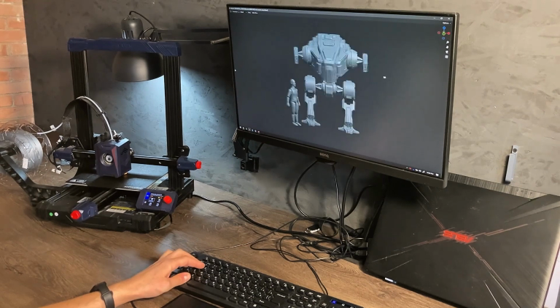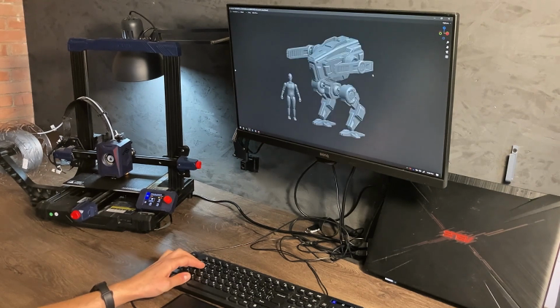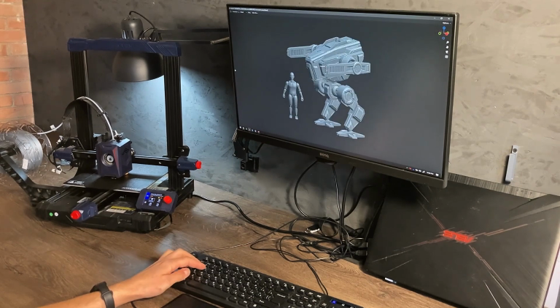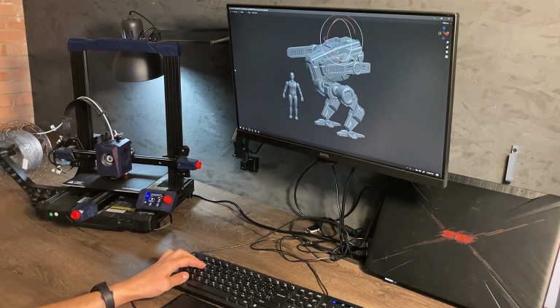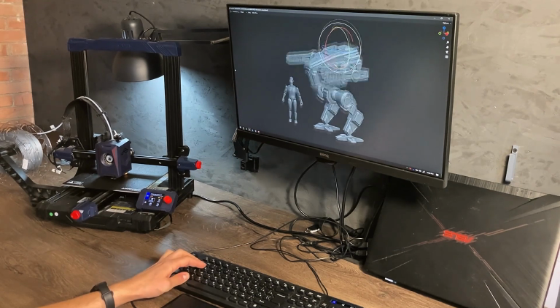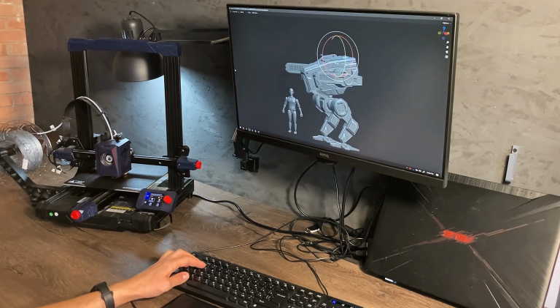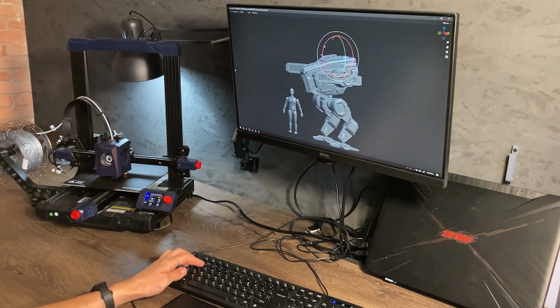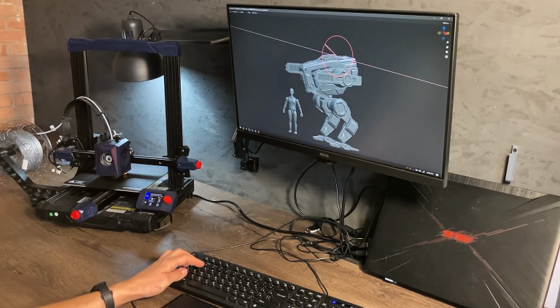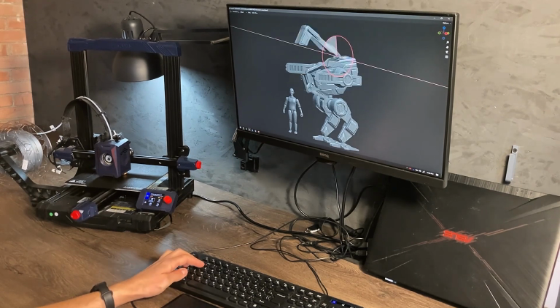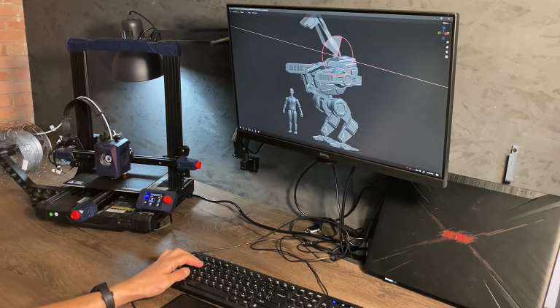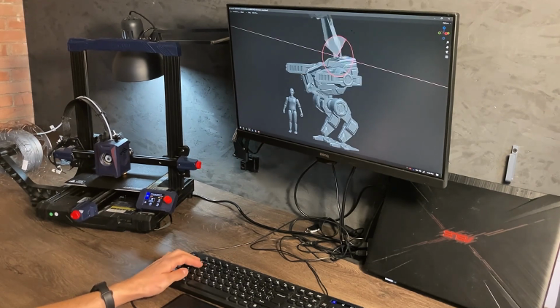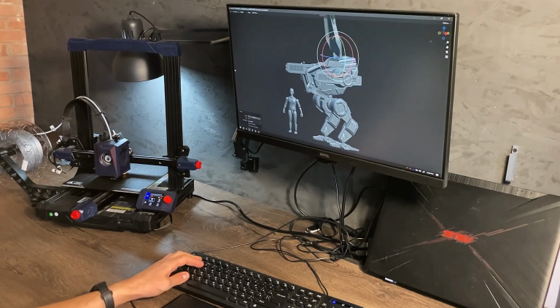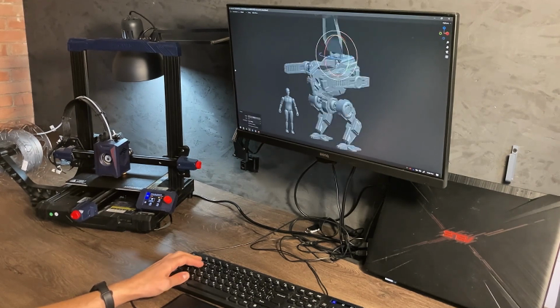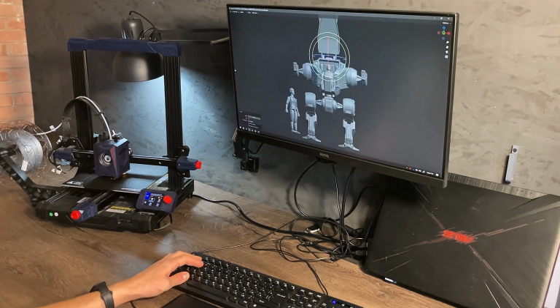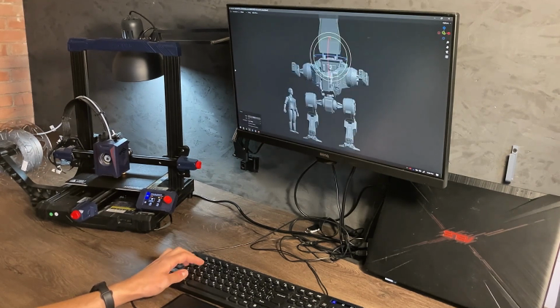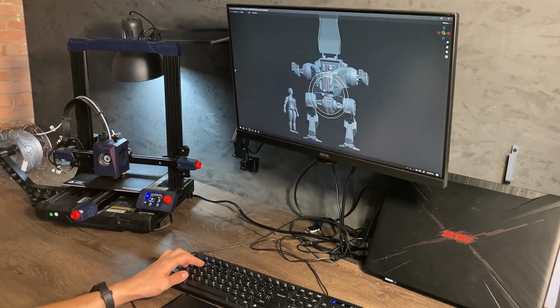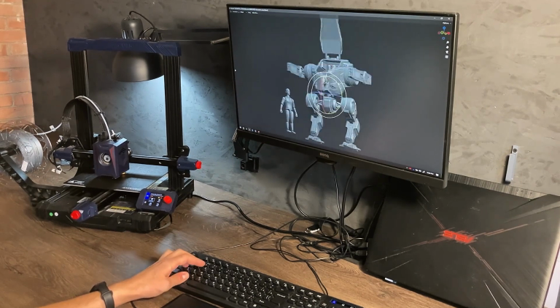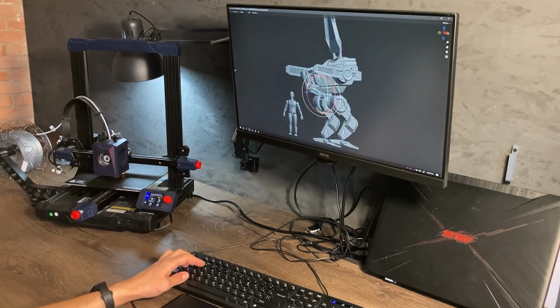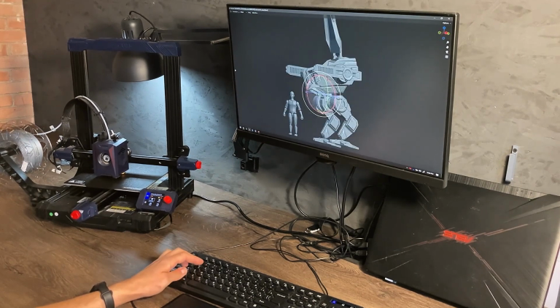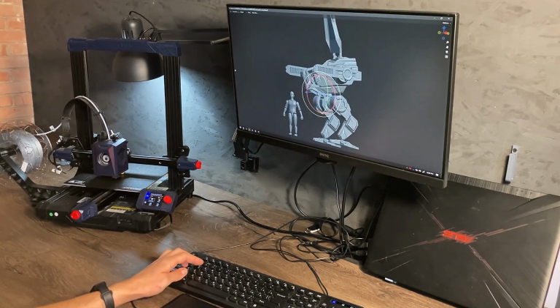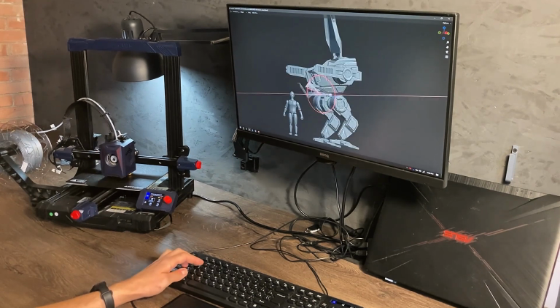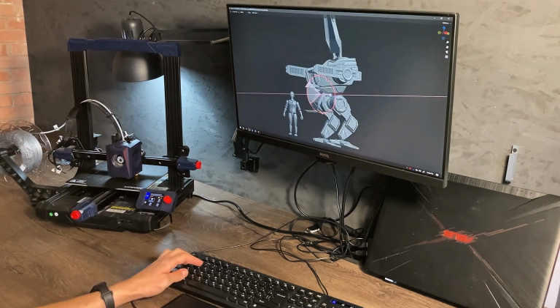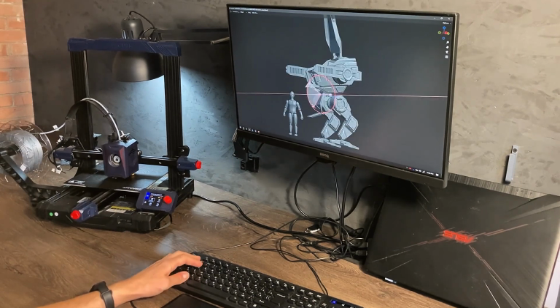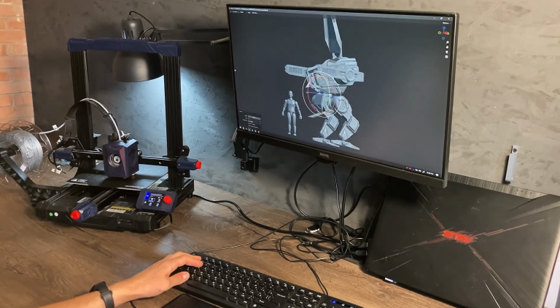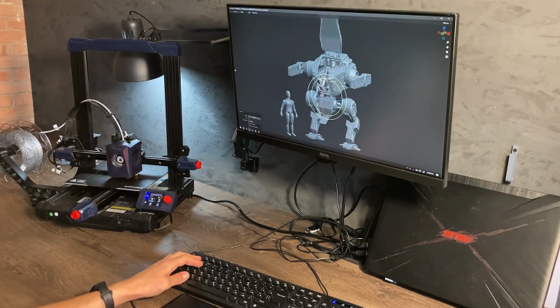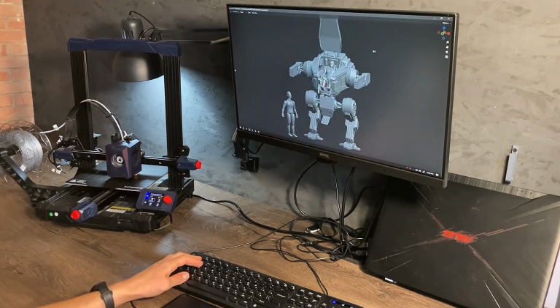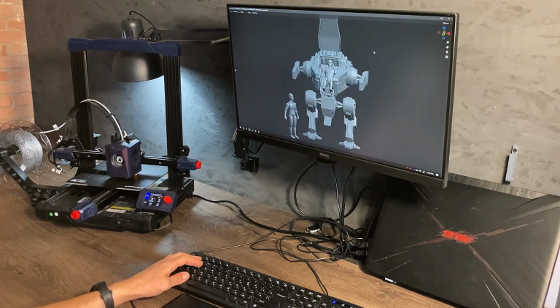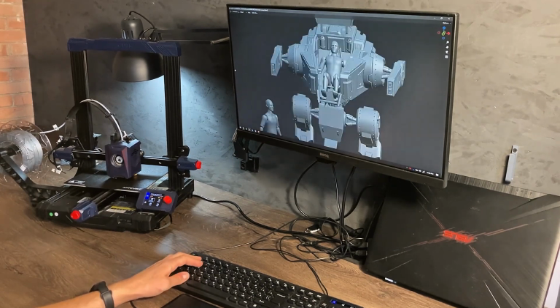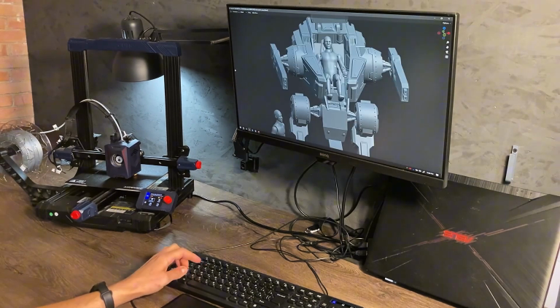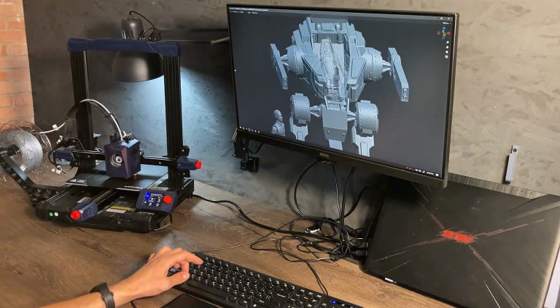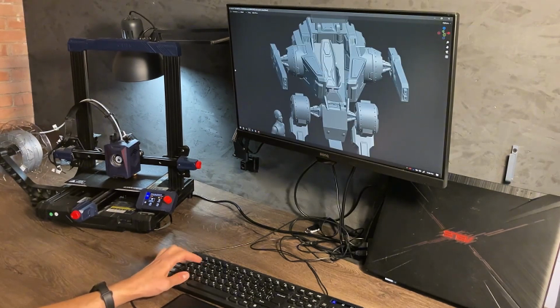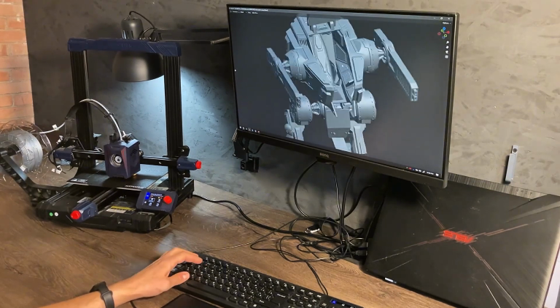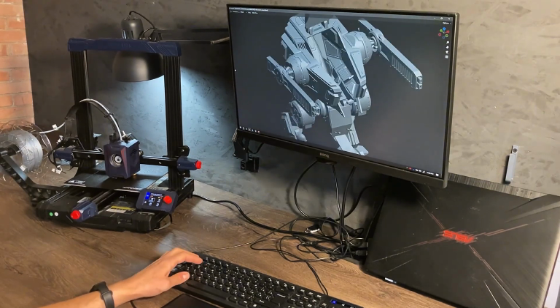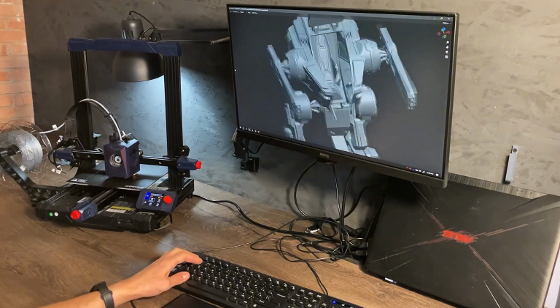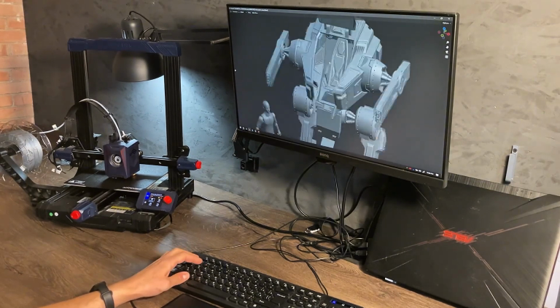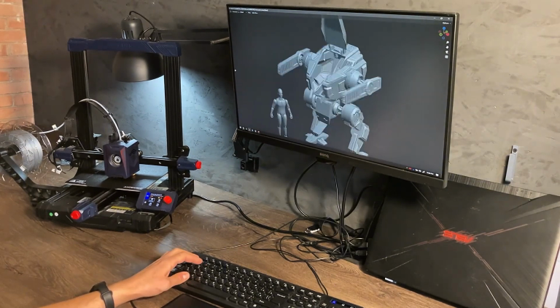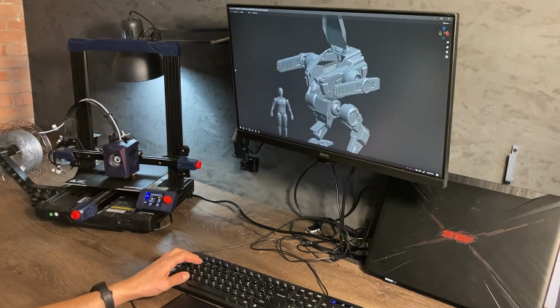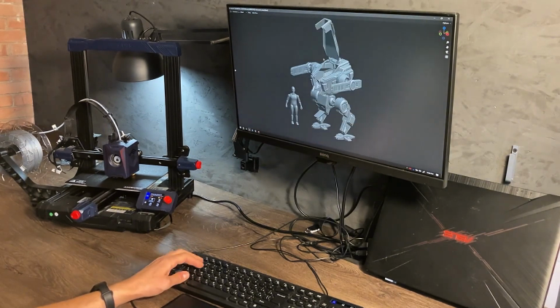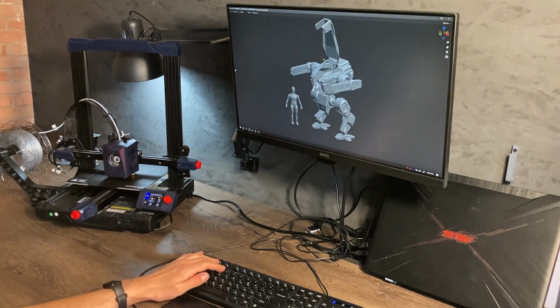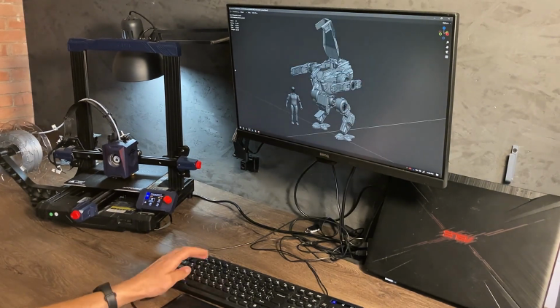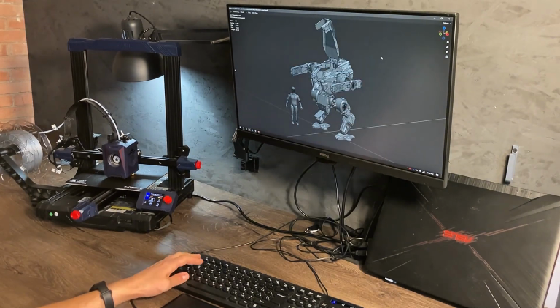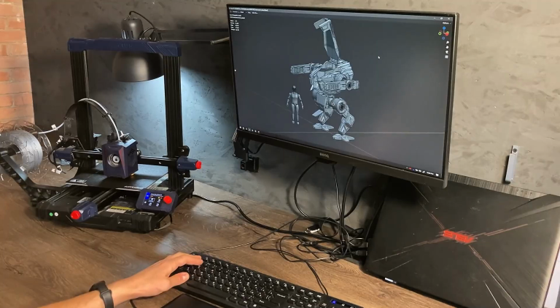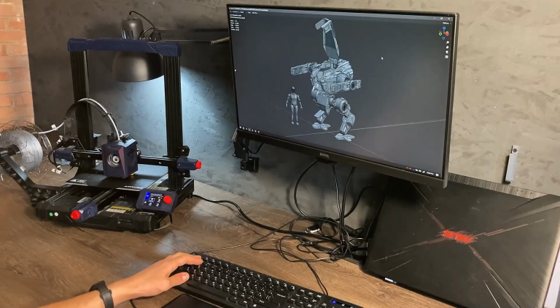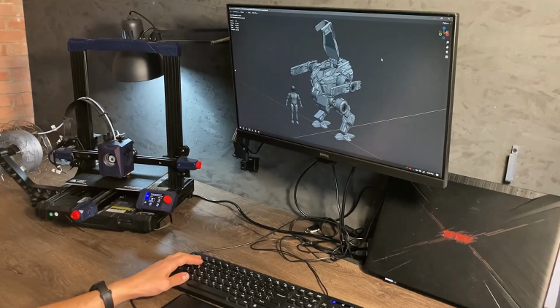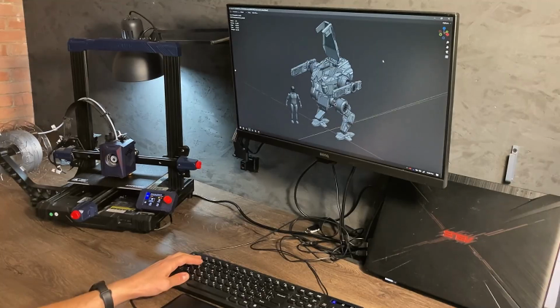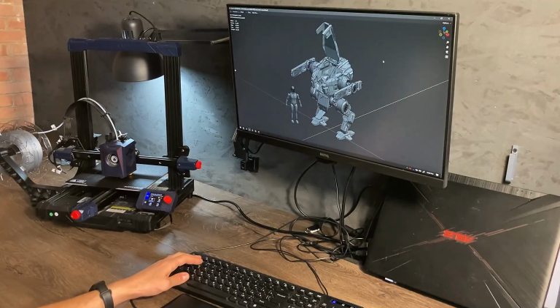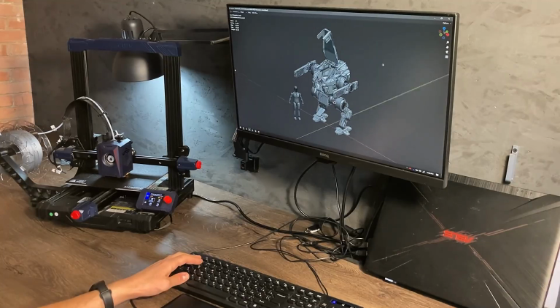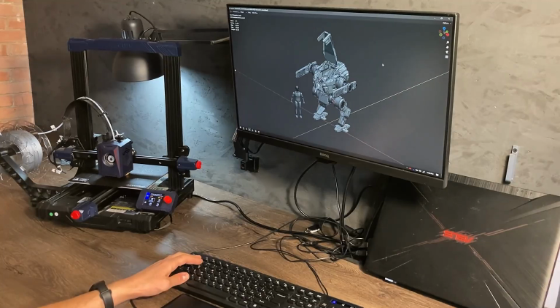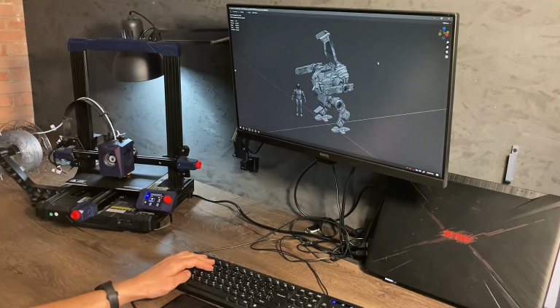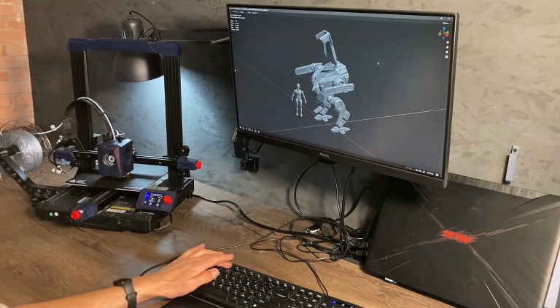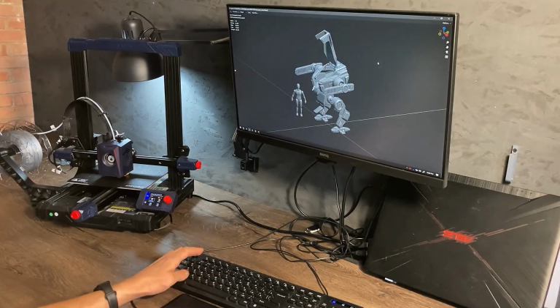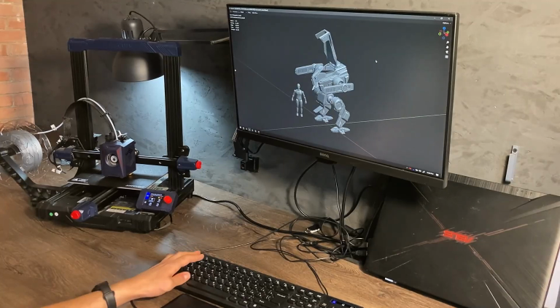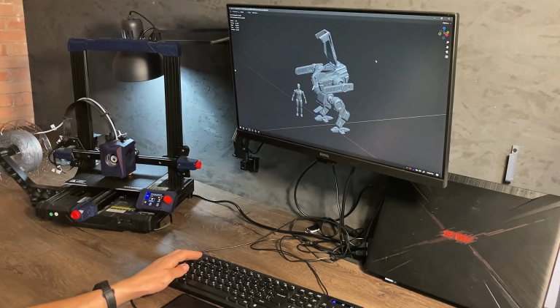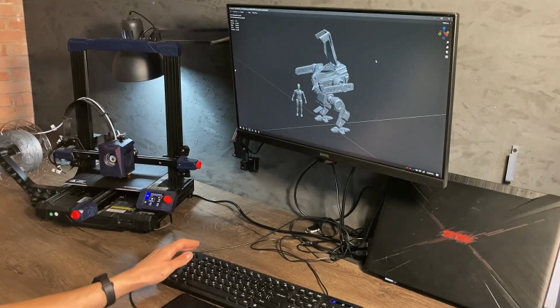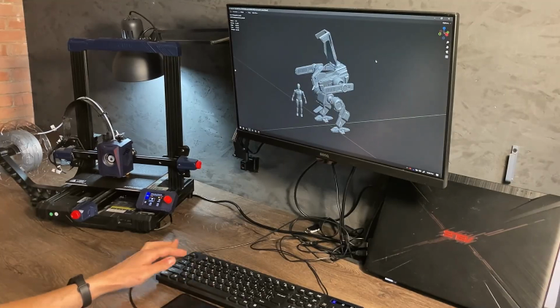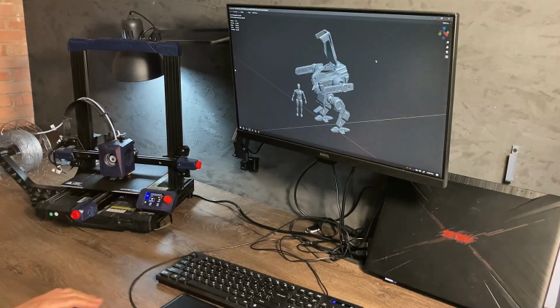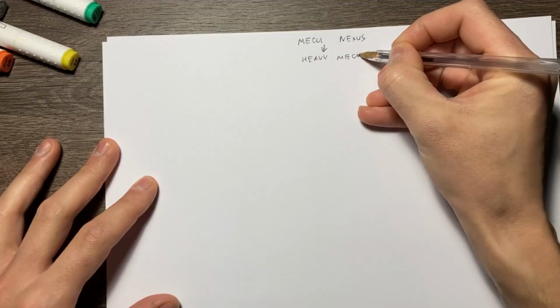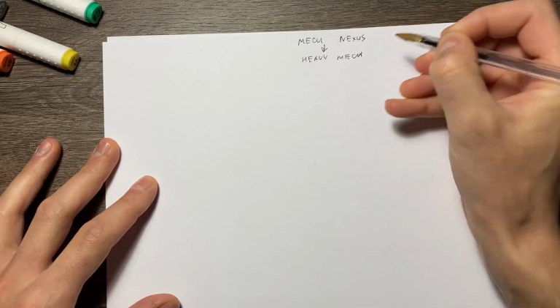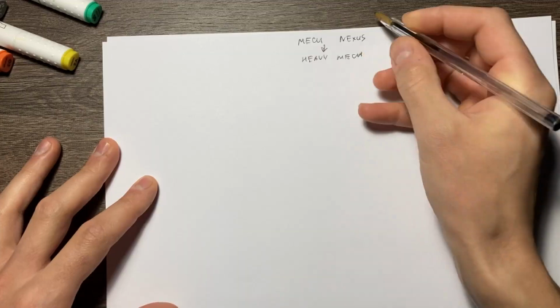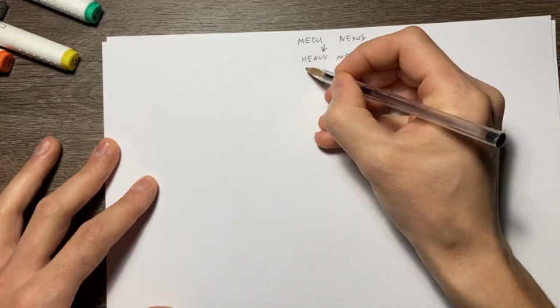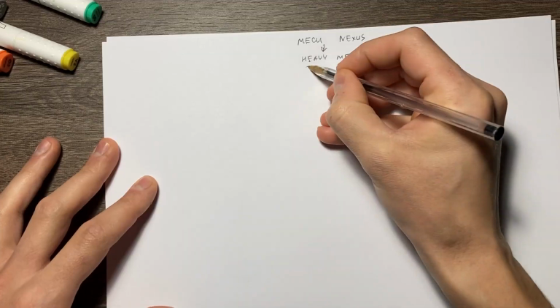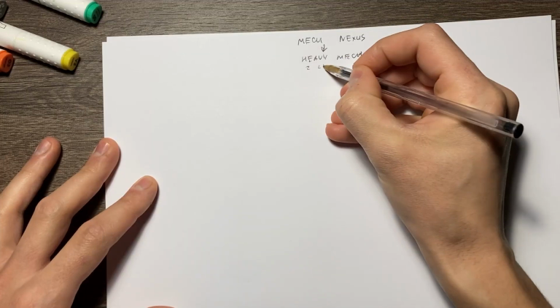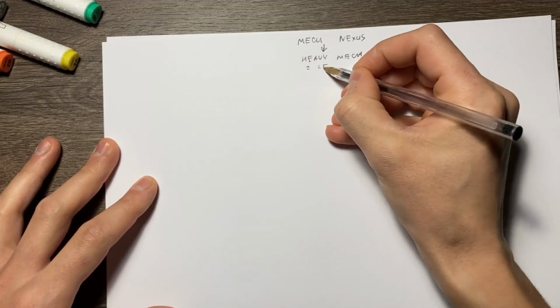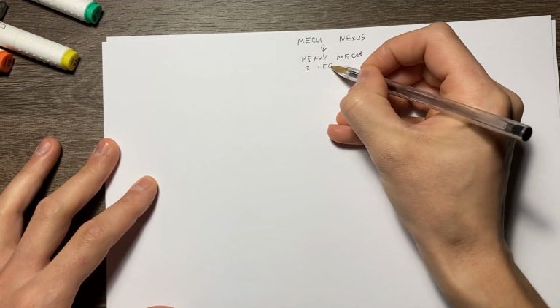In this video I will show you how I made Mech Nexus. Let's start.